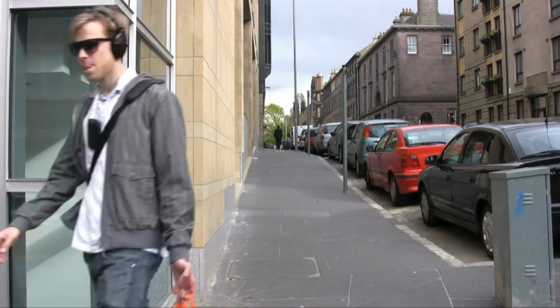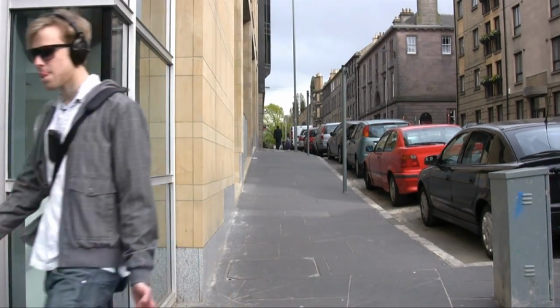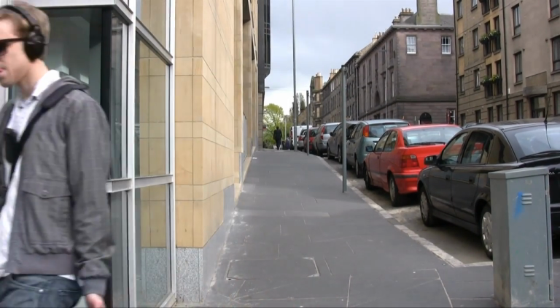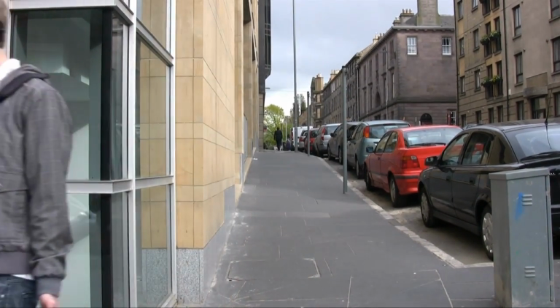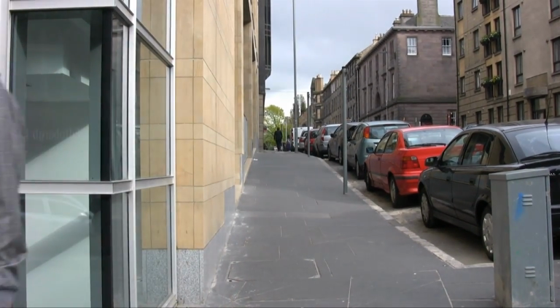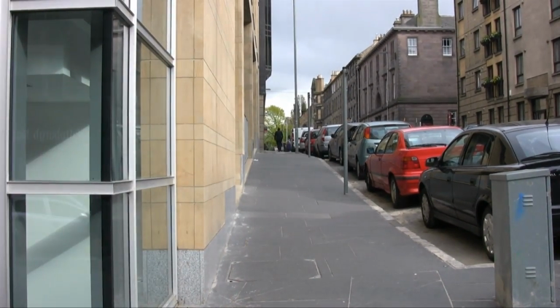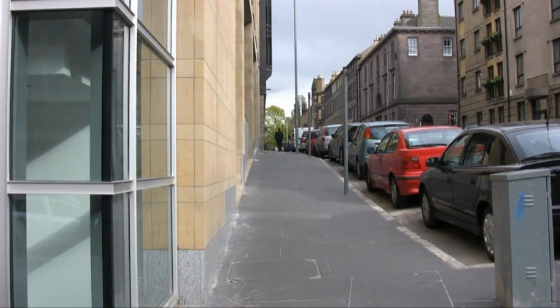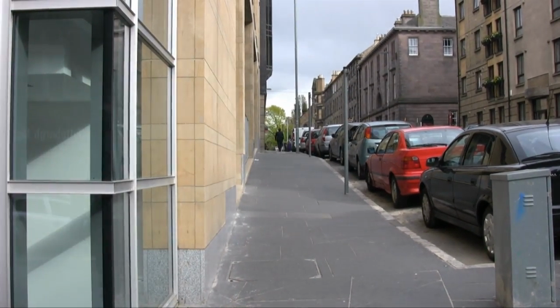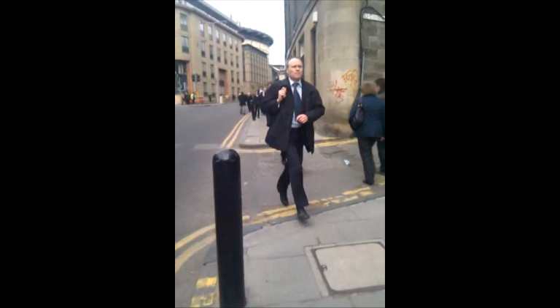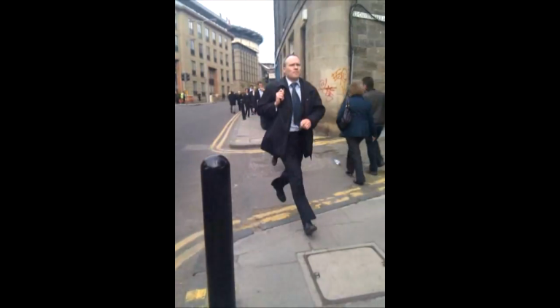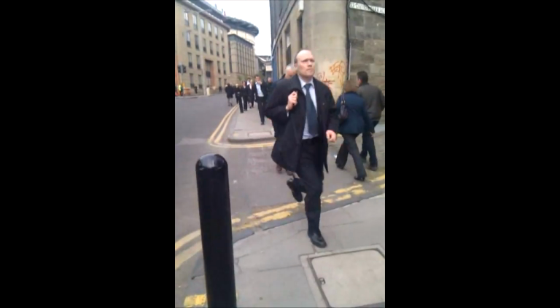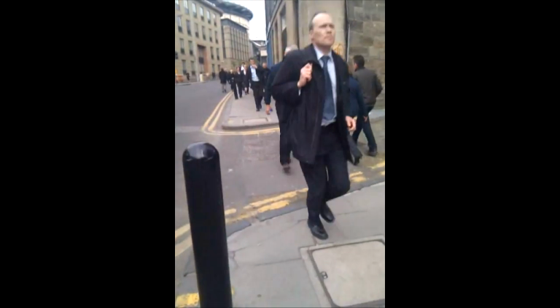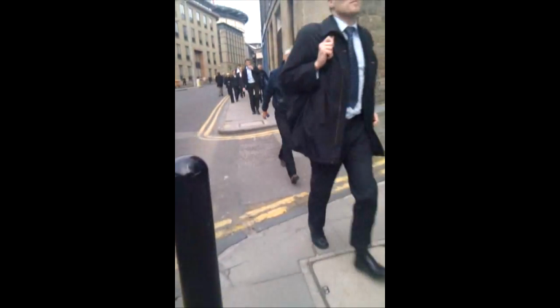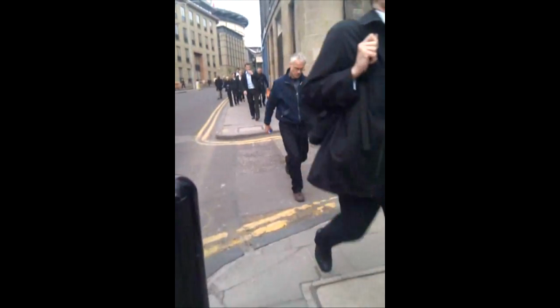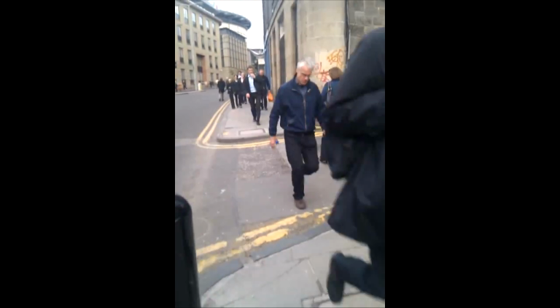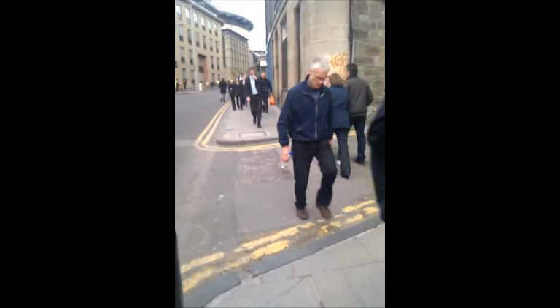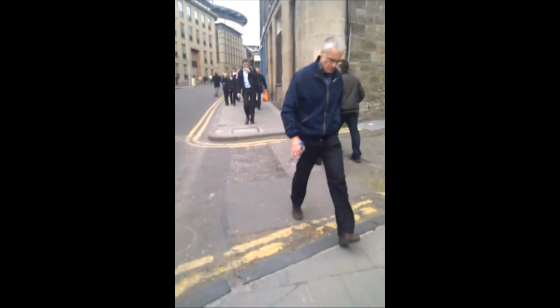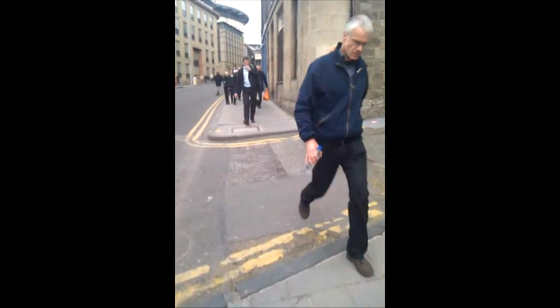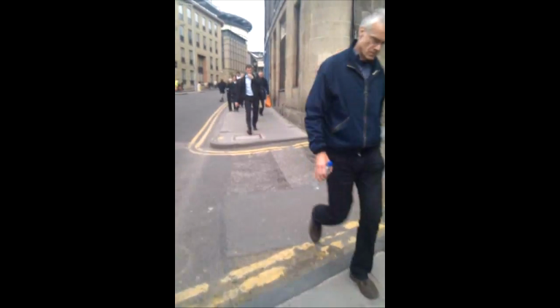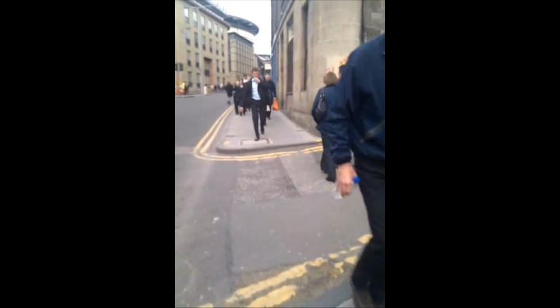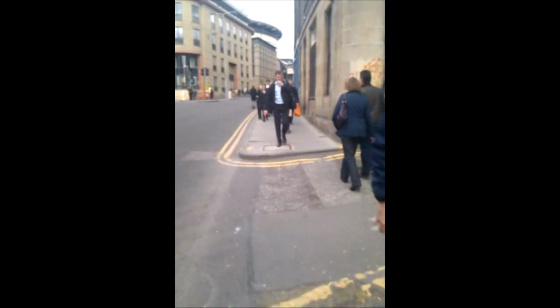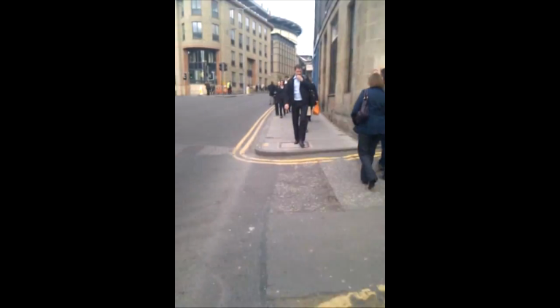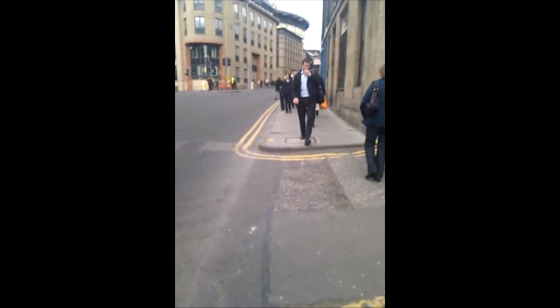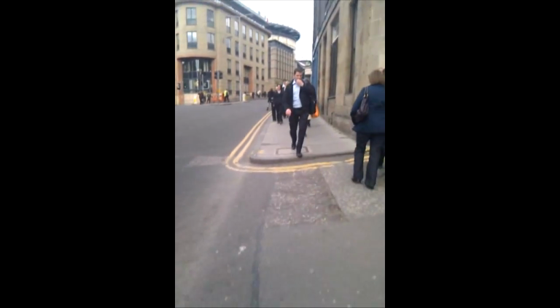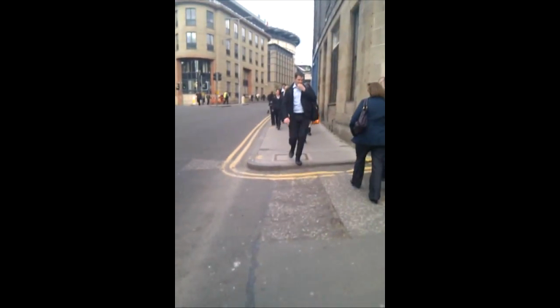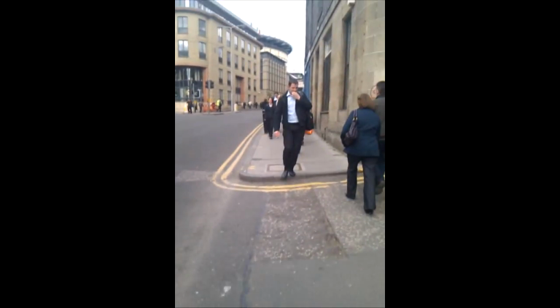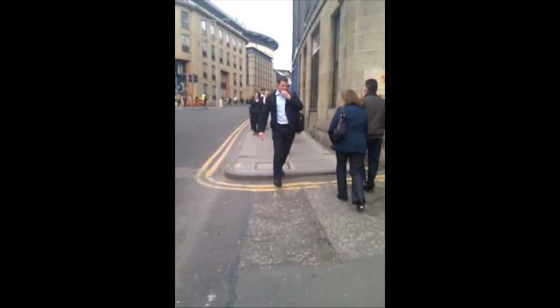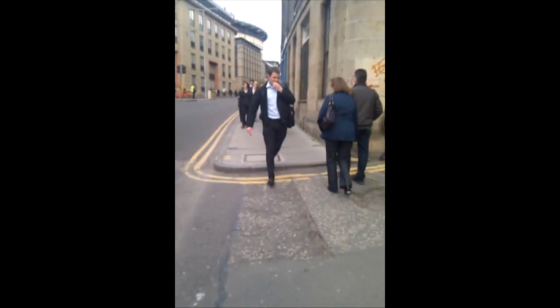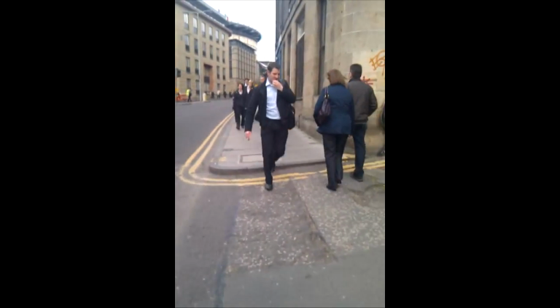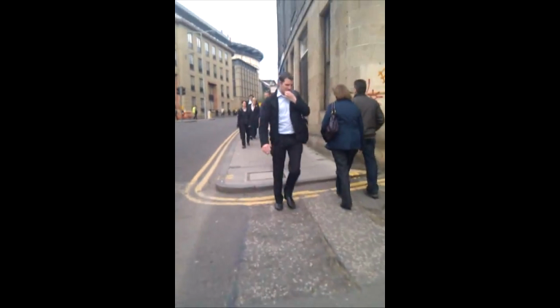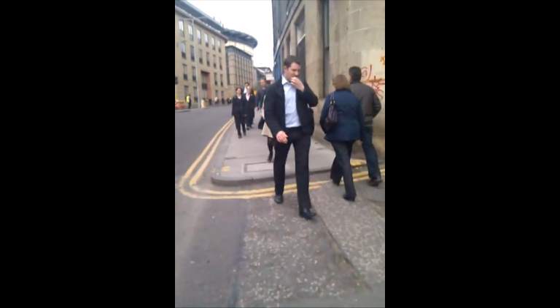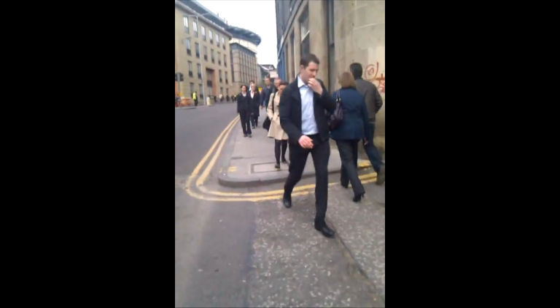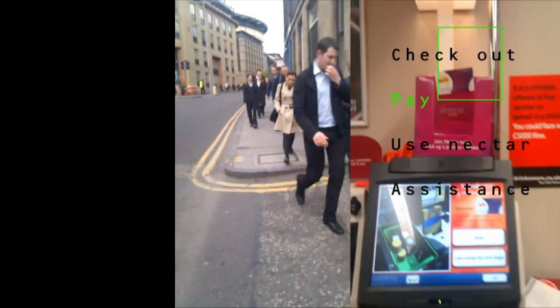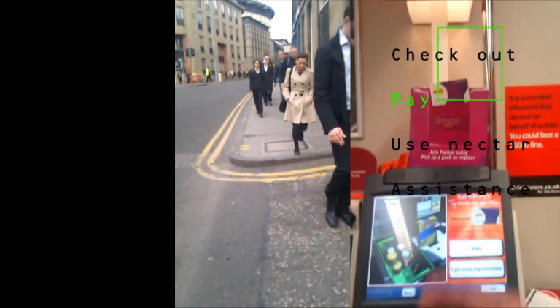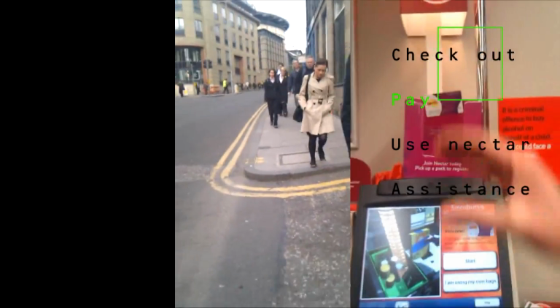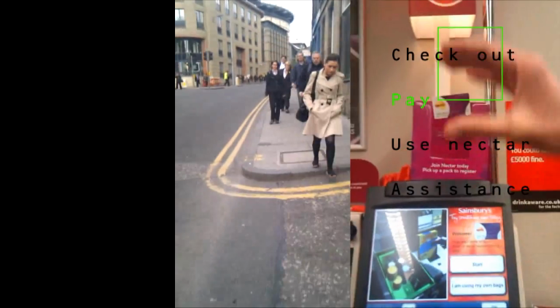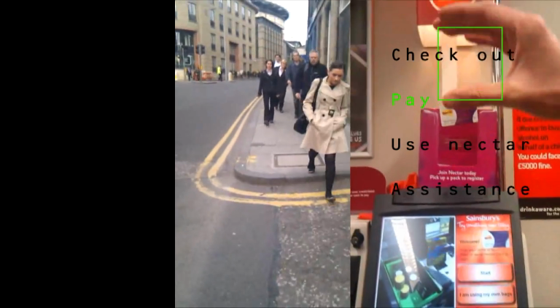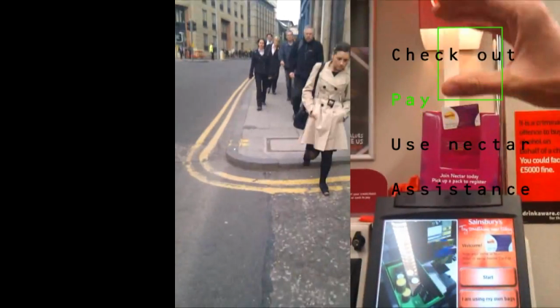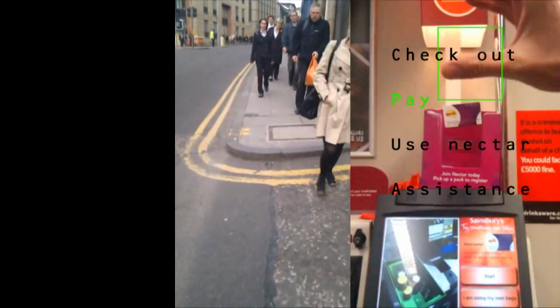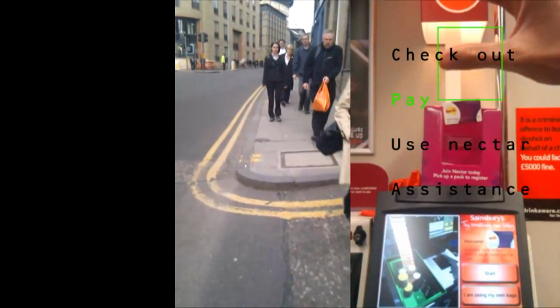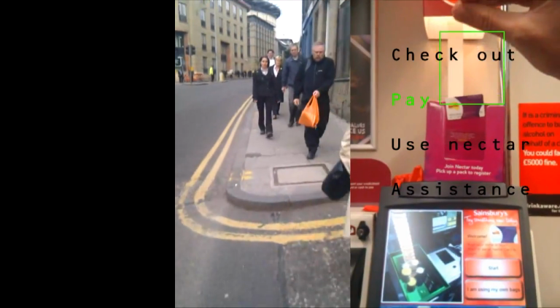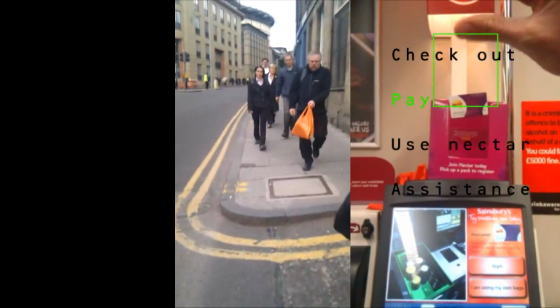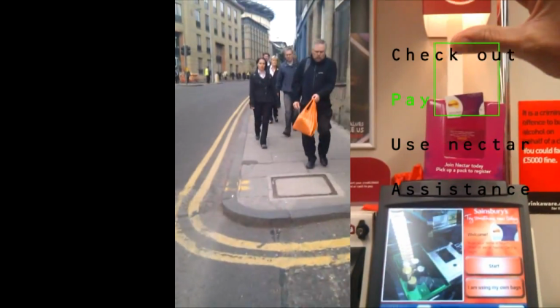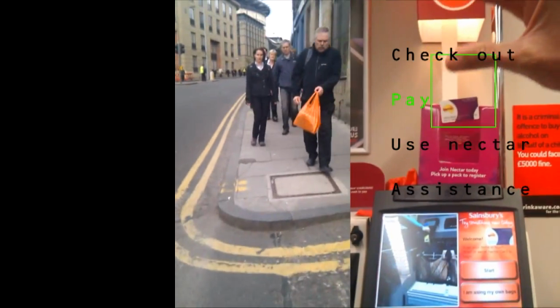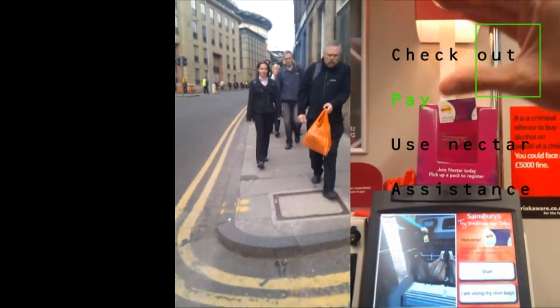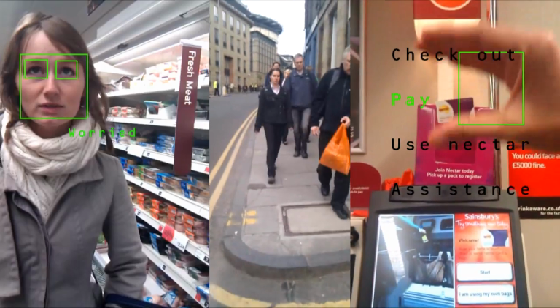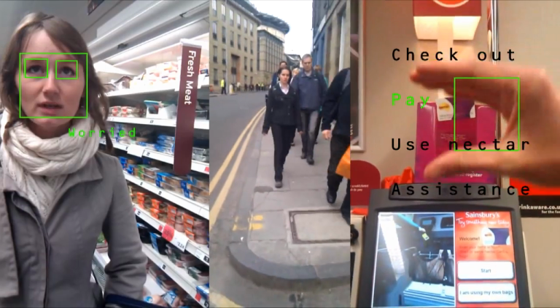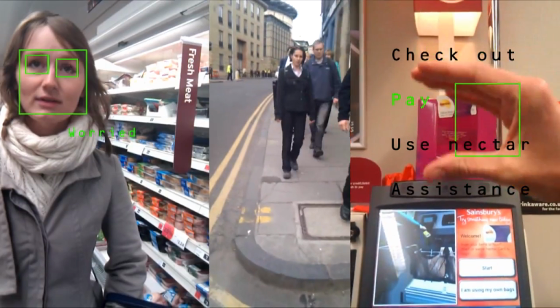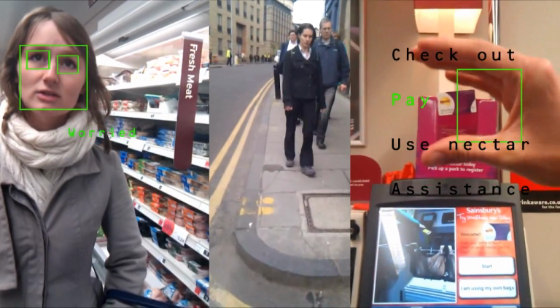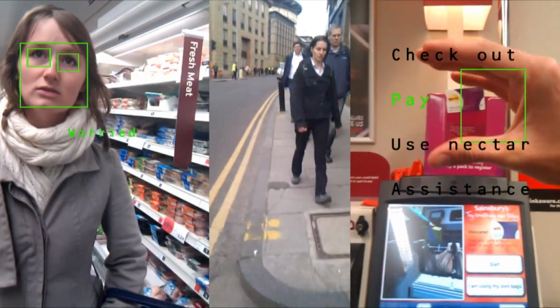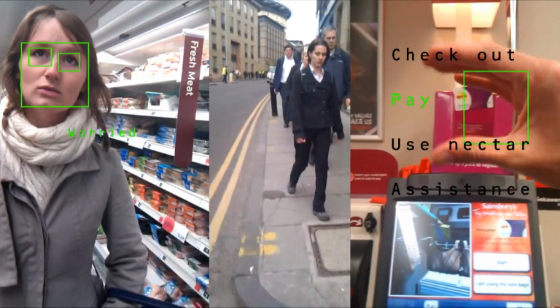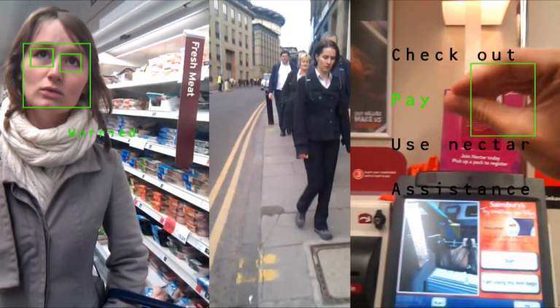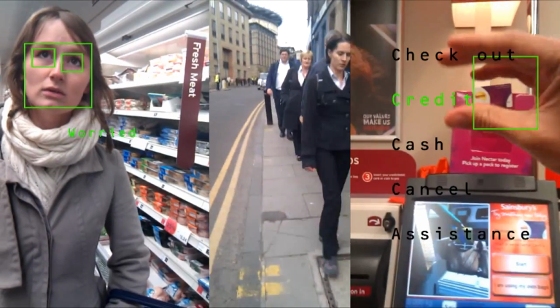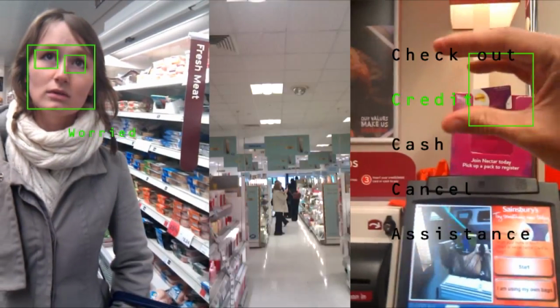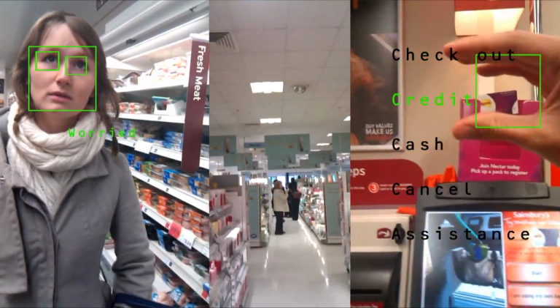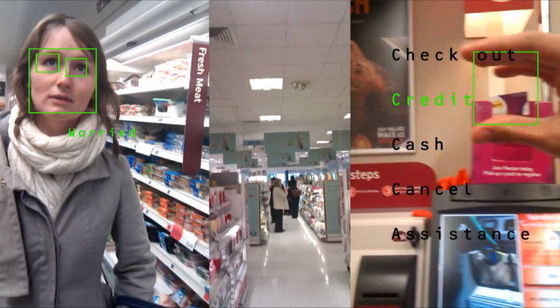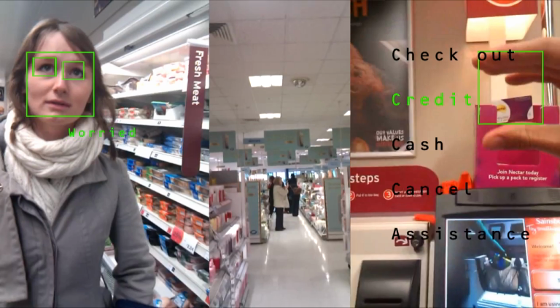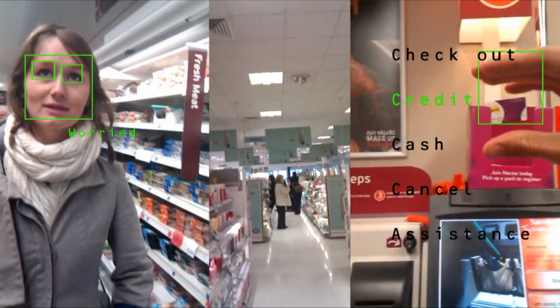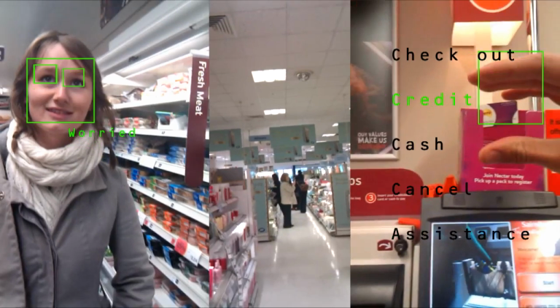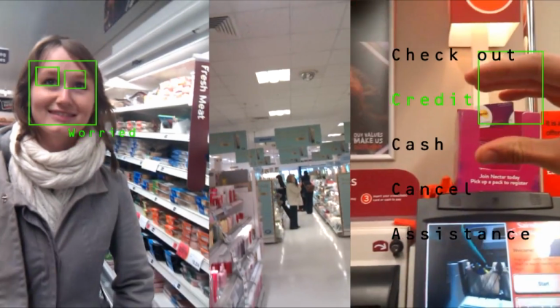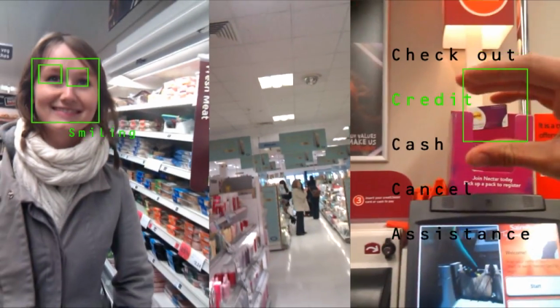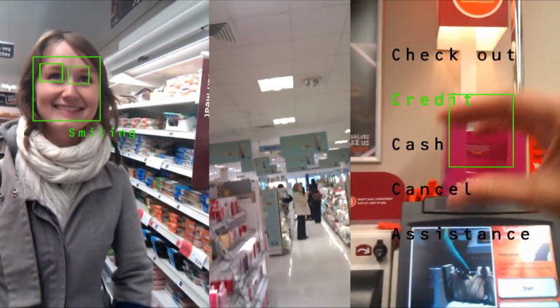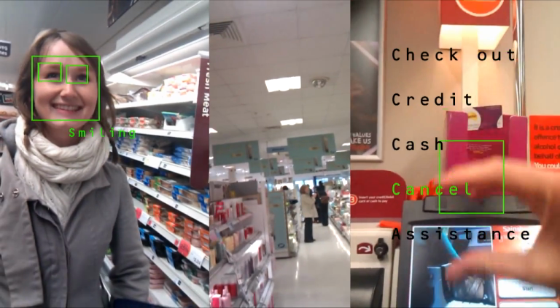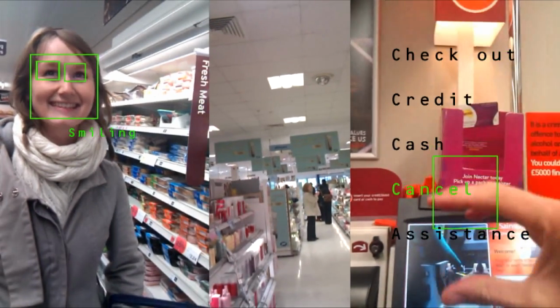This solution will make blind and partially sighted people a little more independent, mobile, and socially integrated.